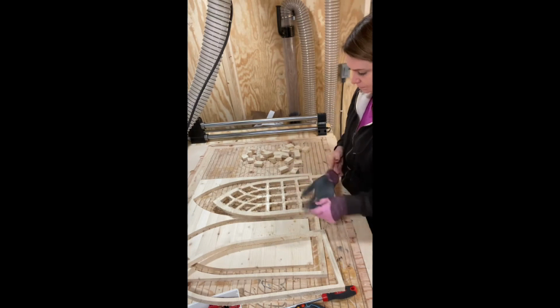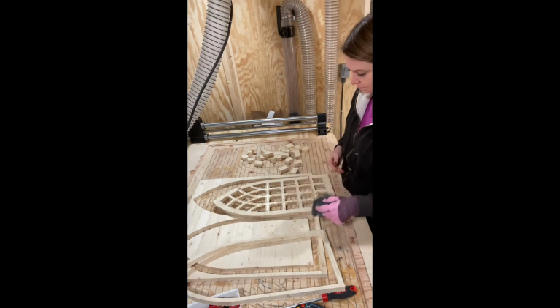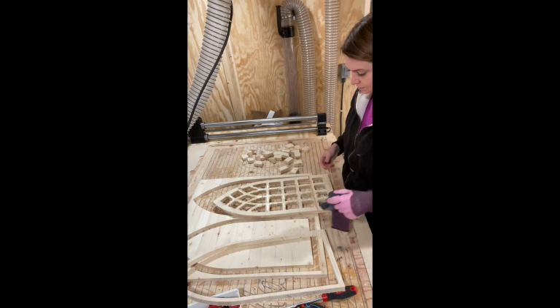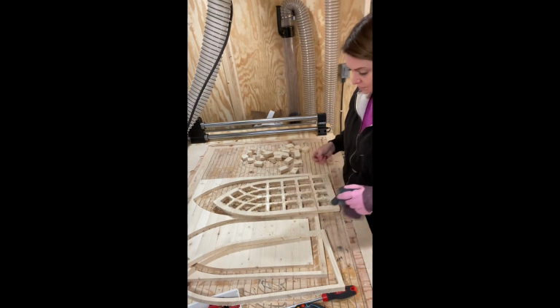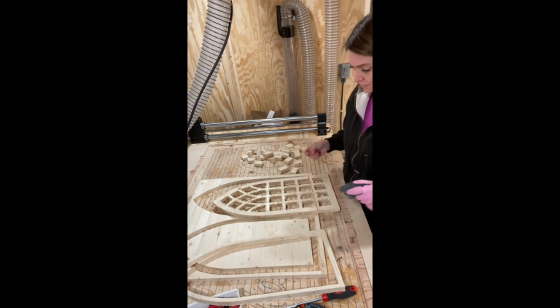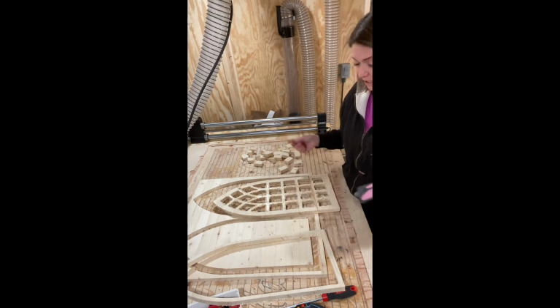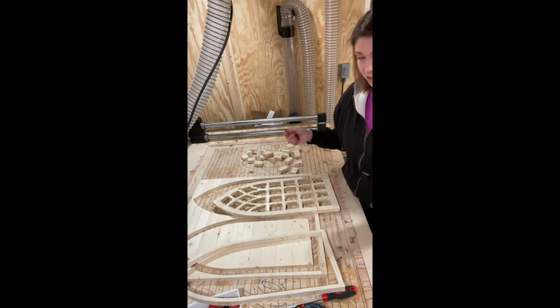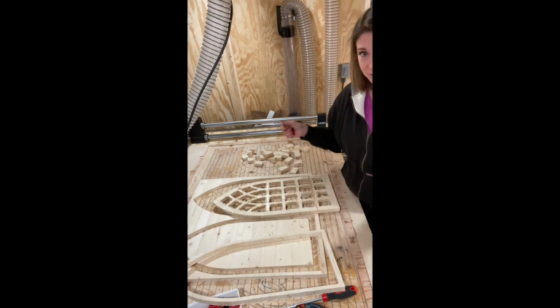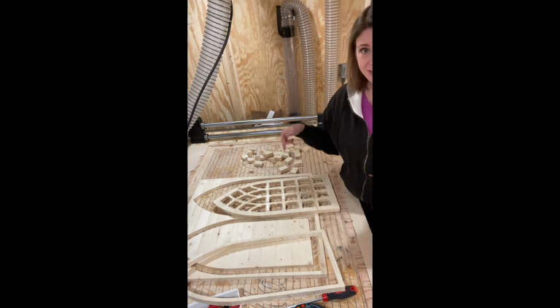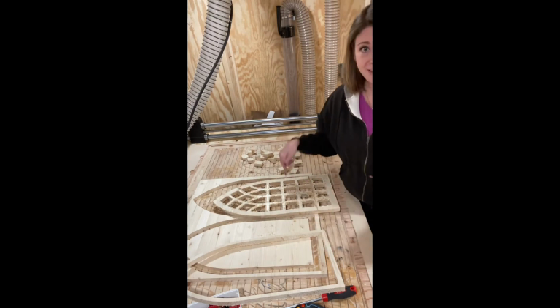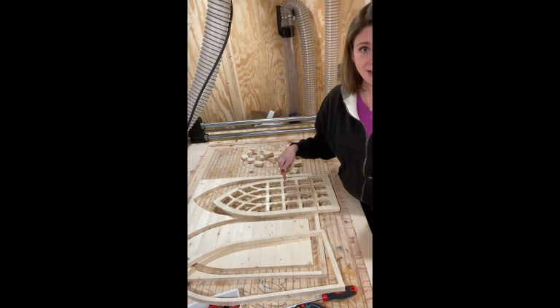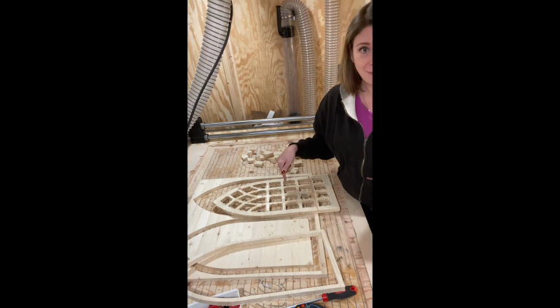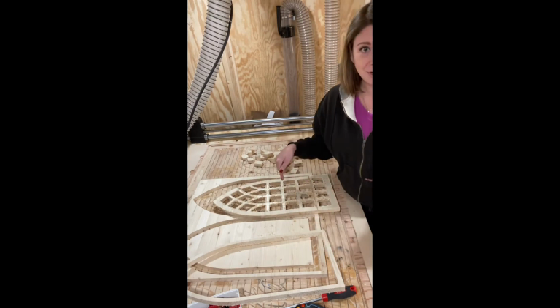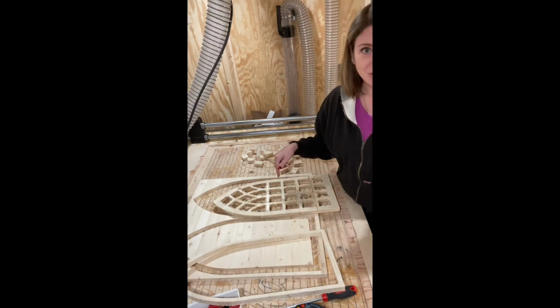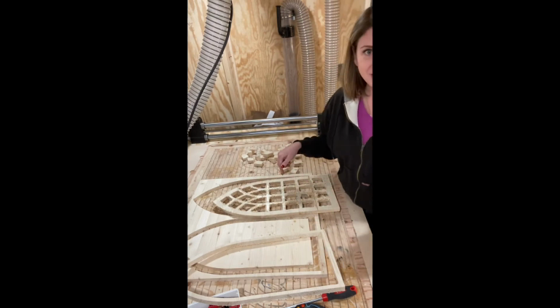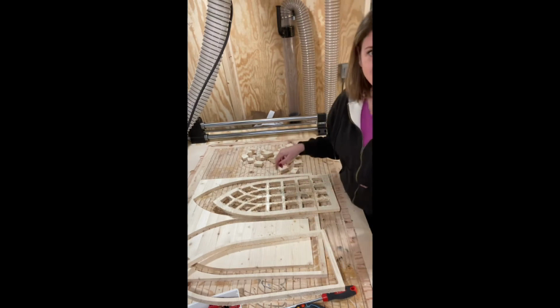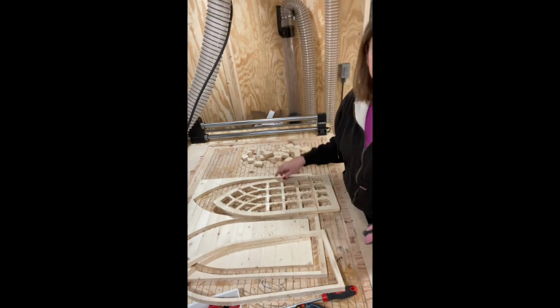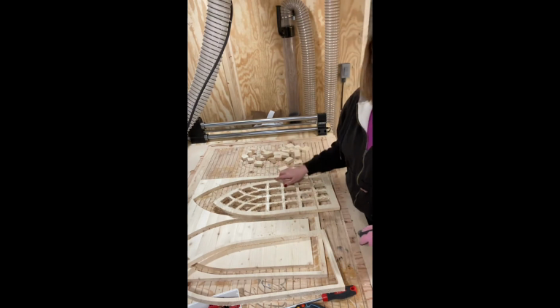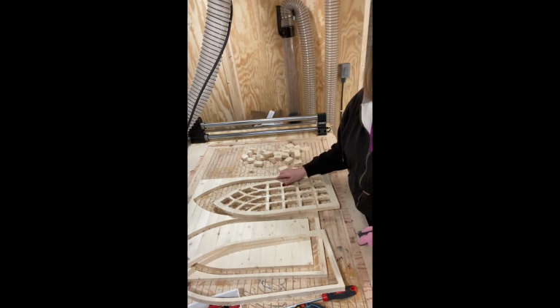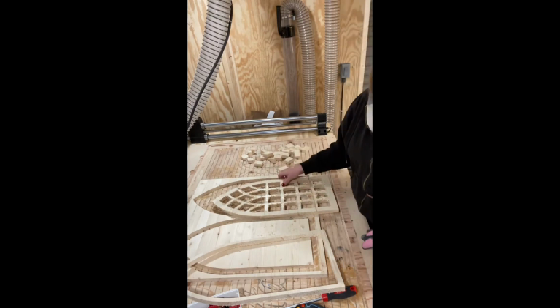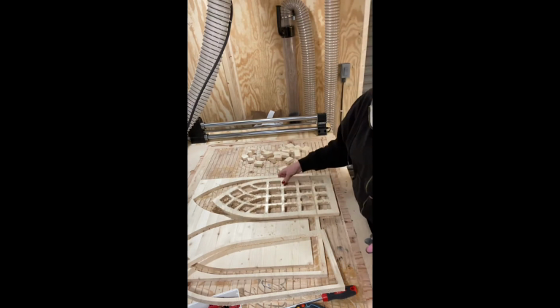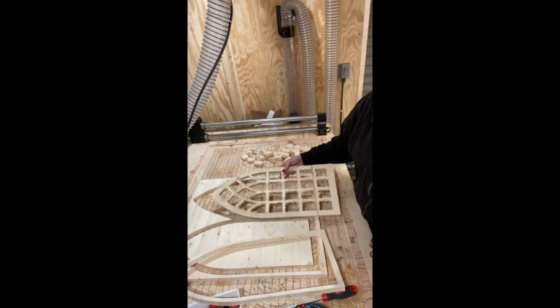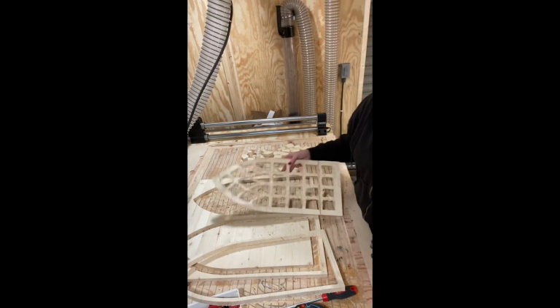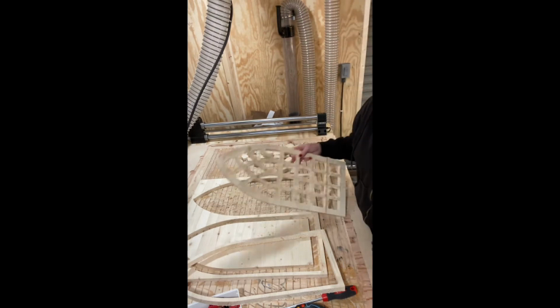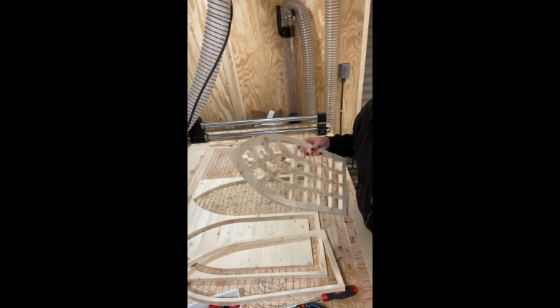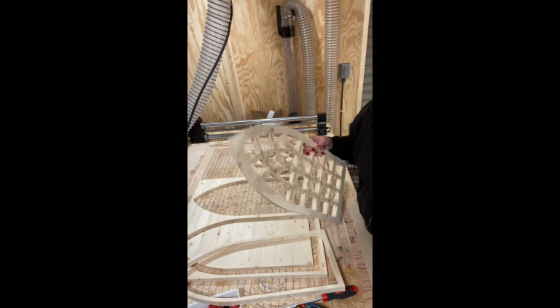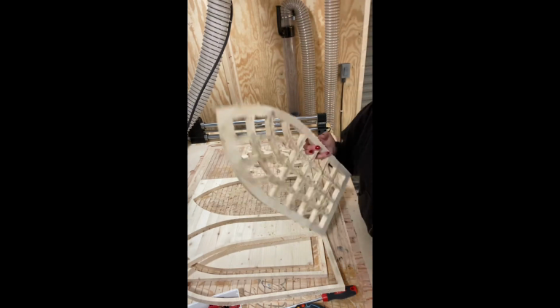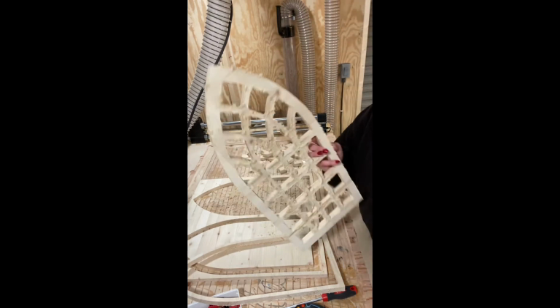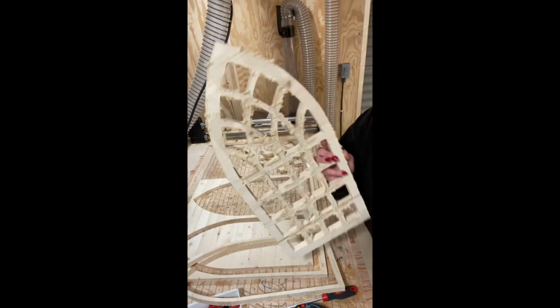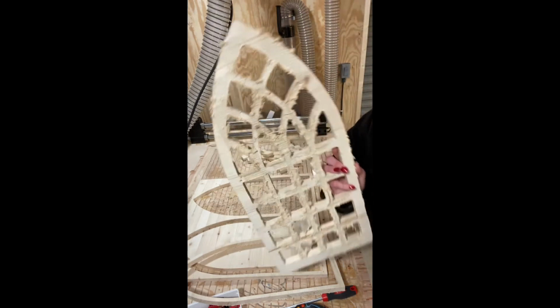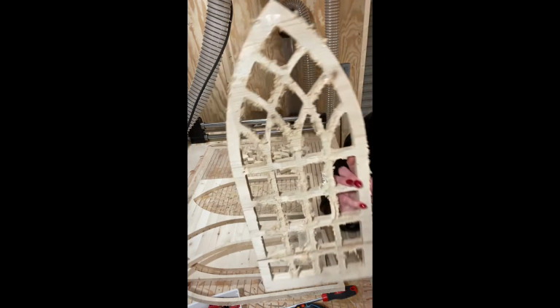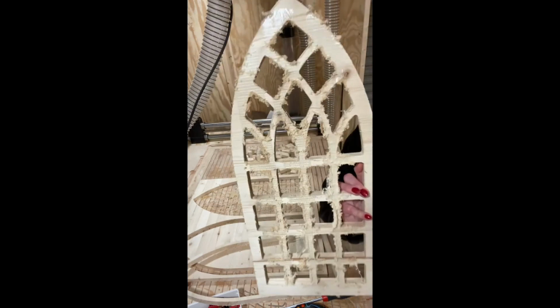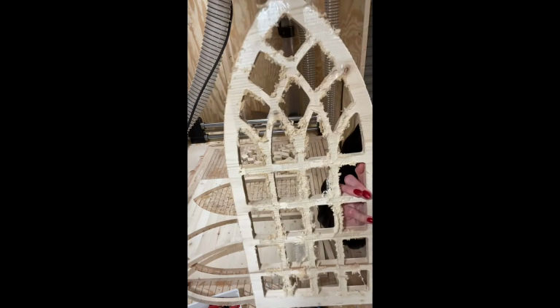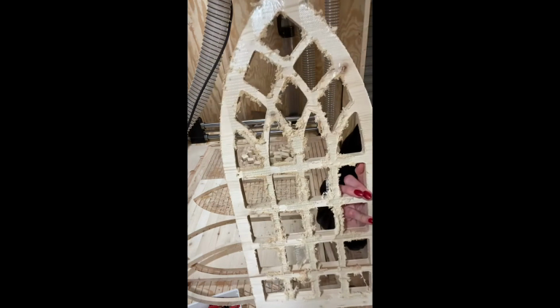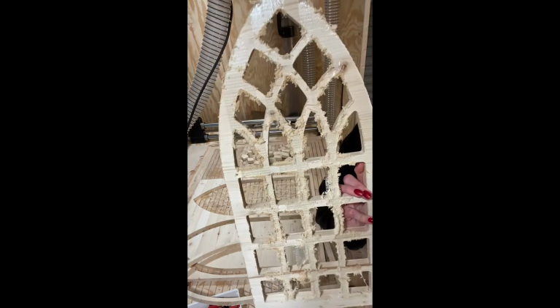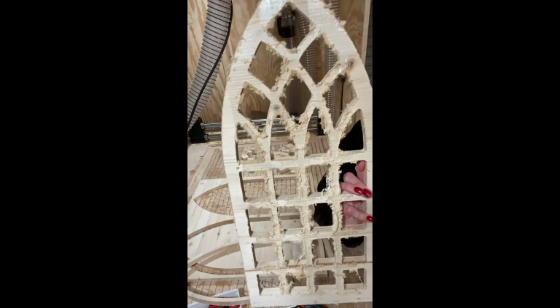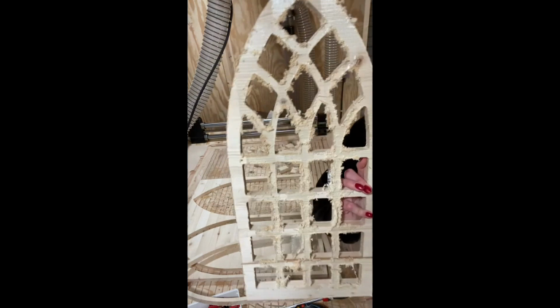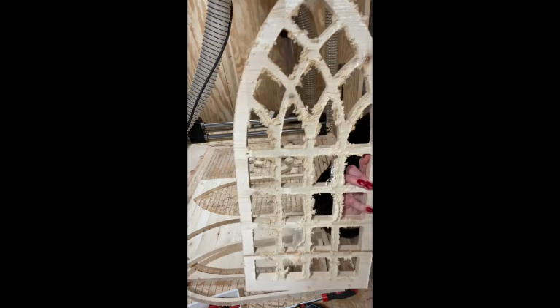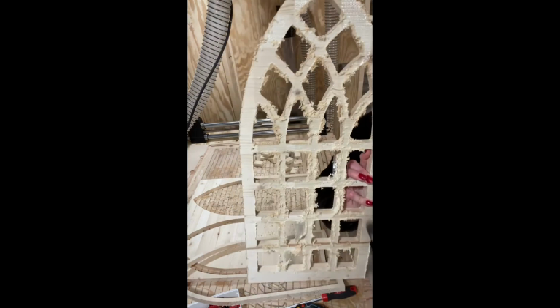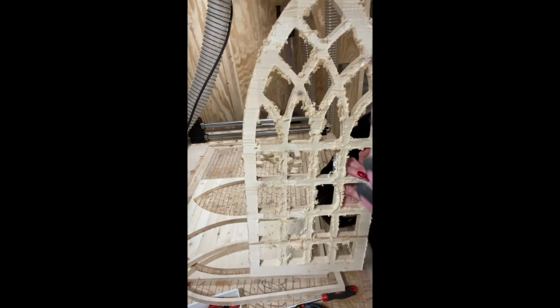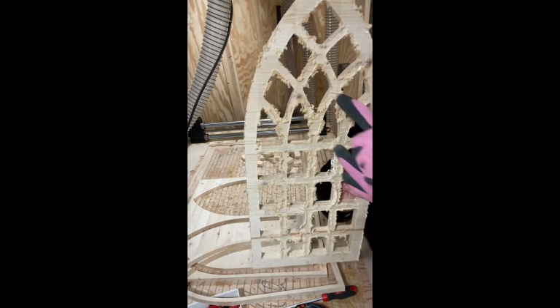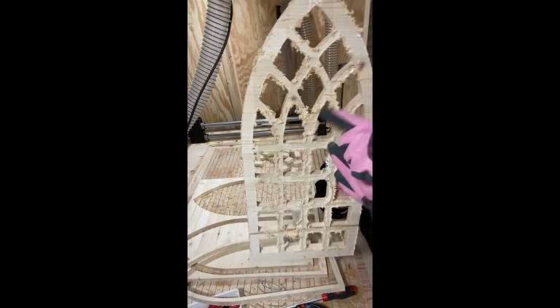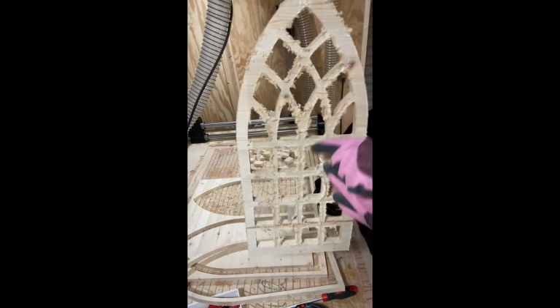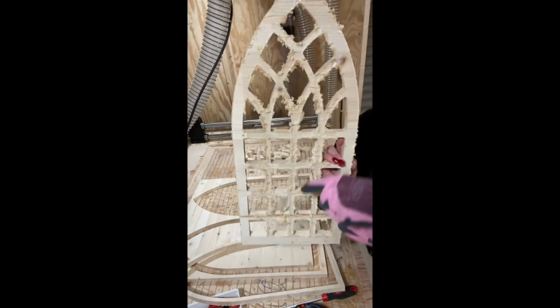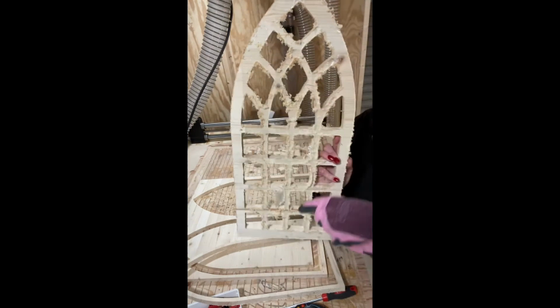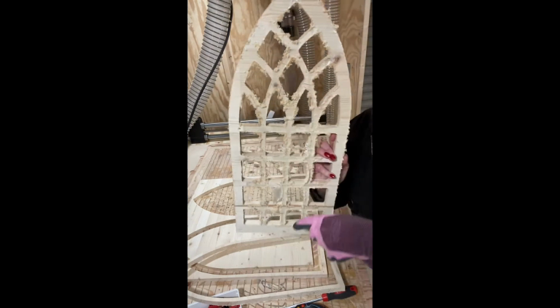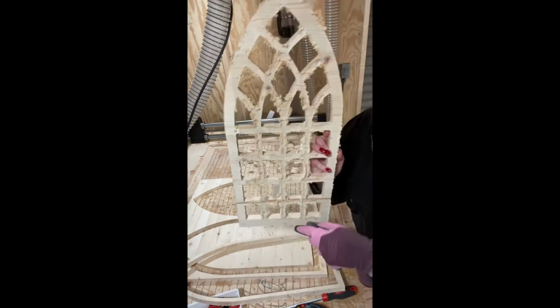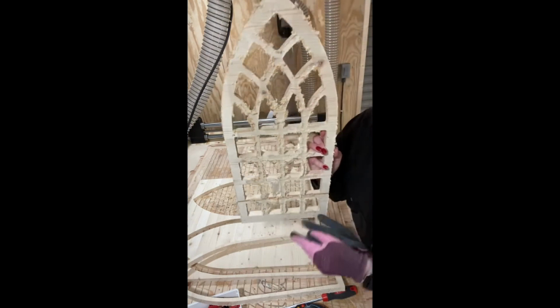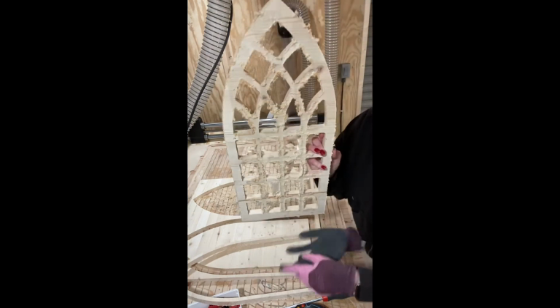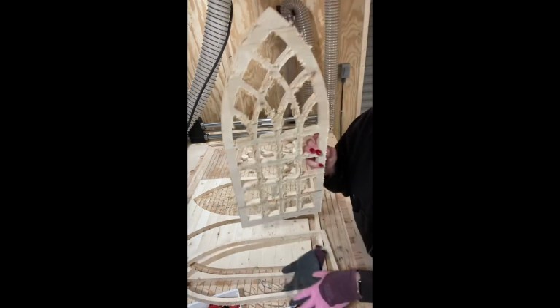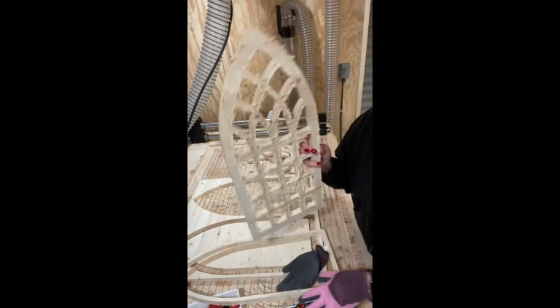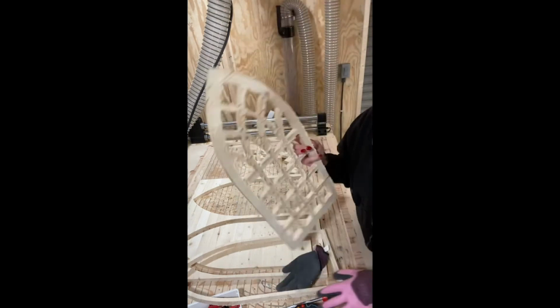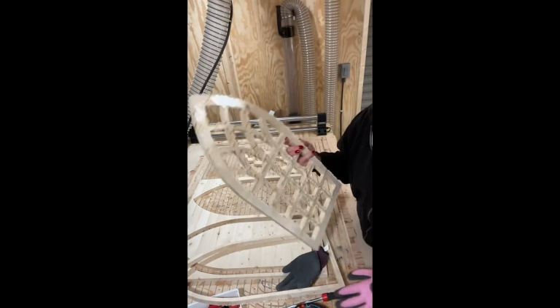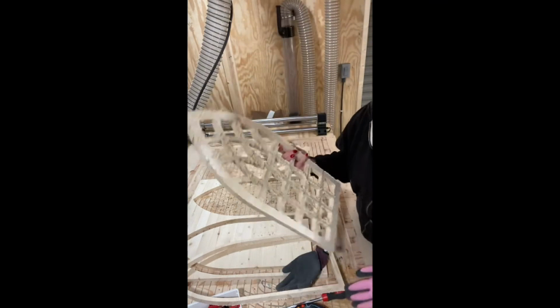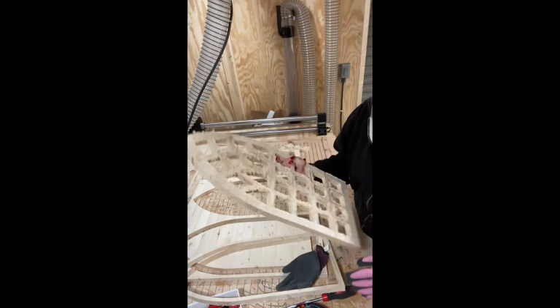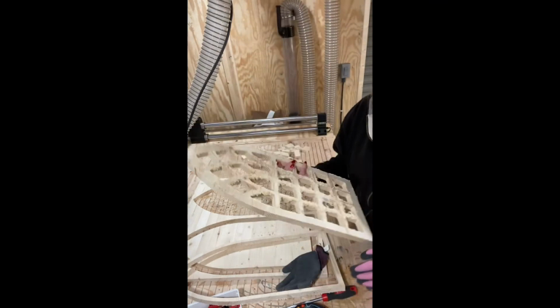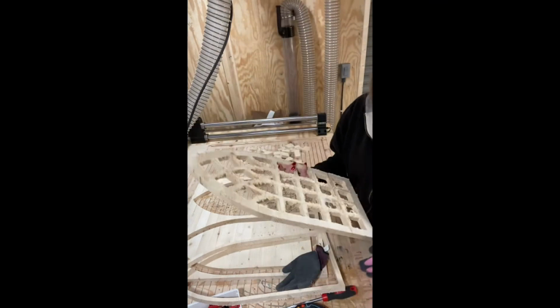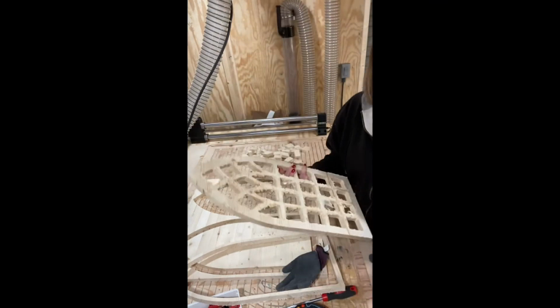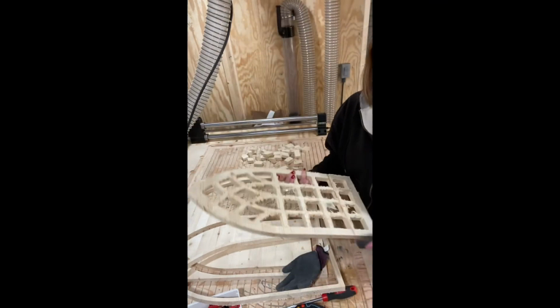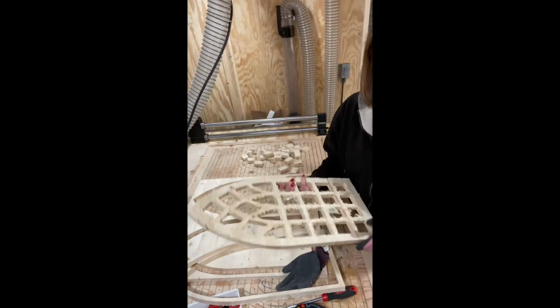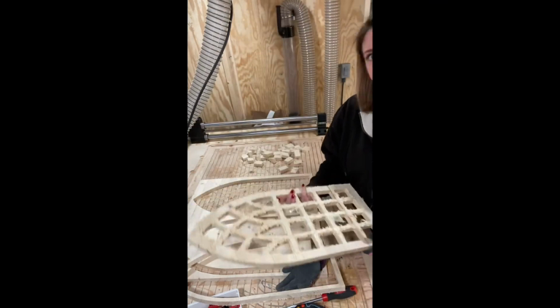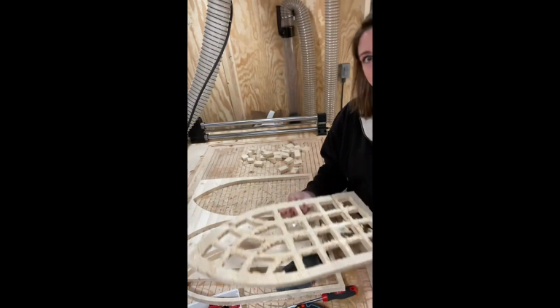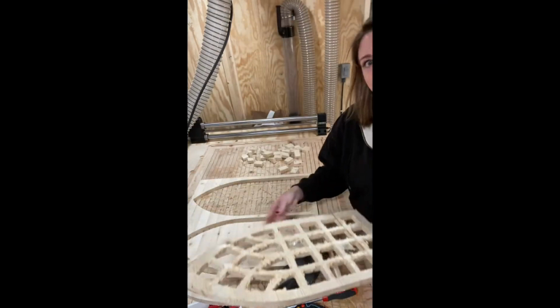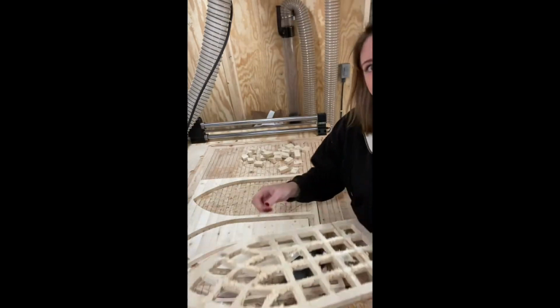I'm going to go ahead and get all of this tape picked off the back and then I'll be right back.